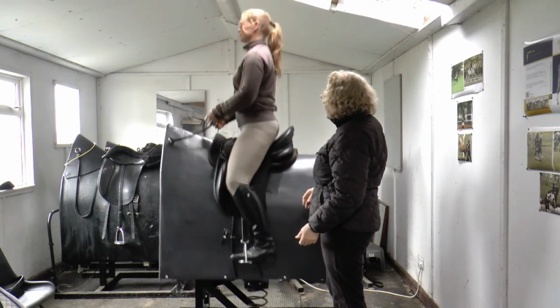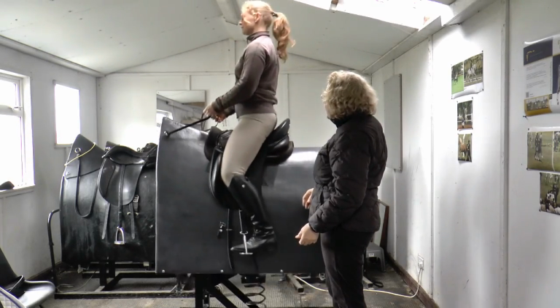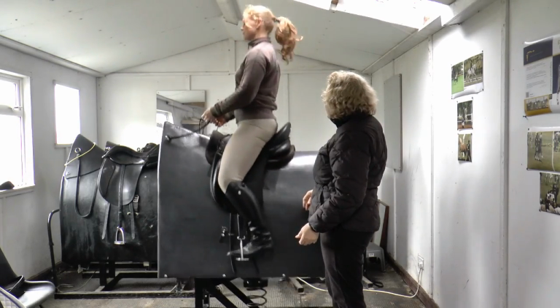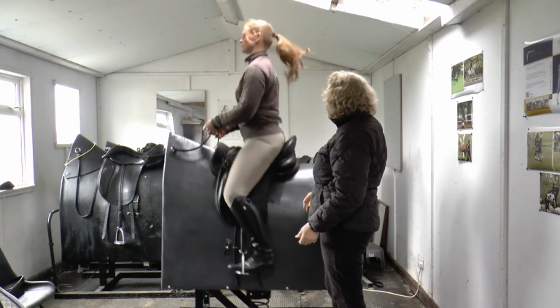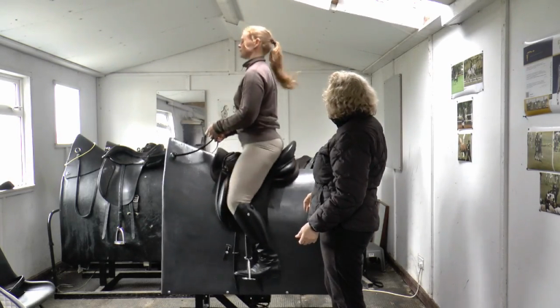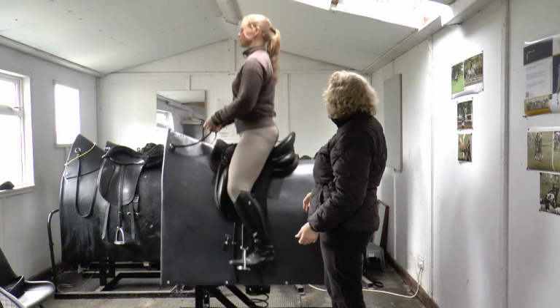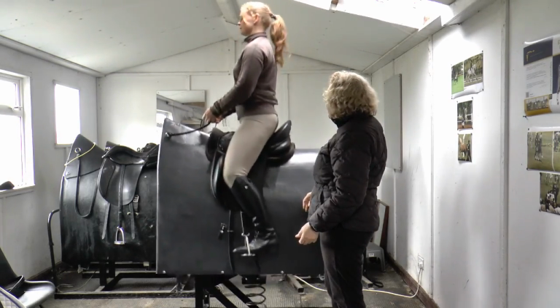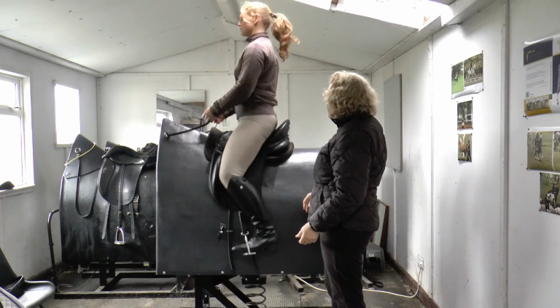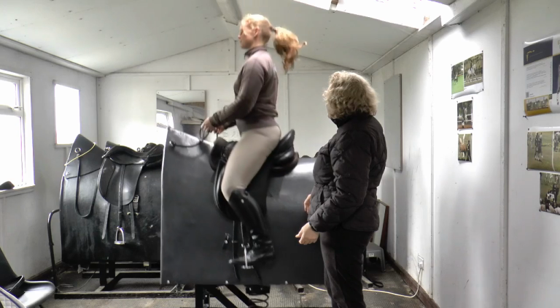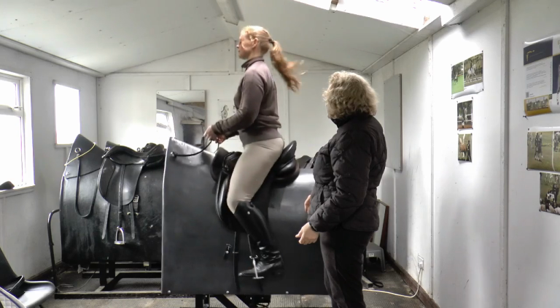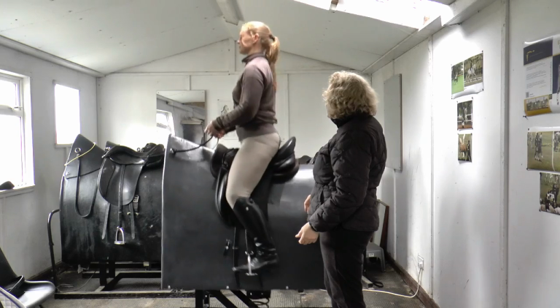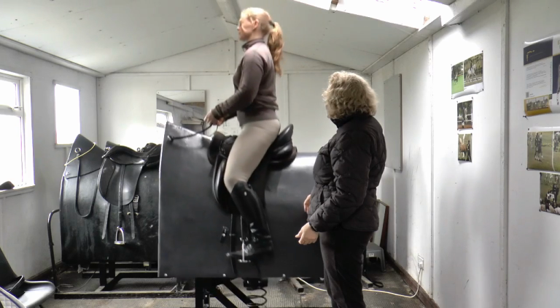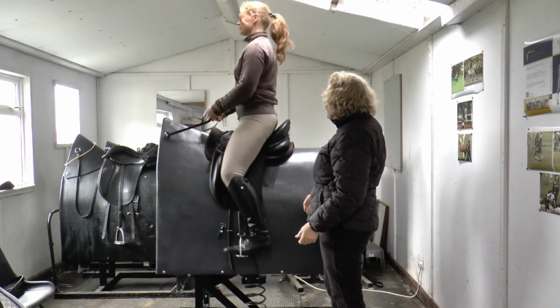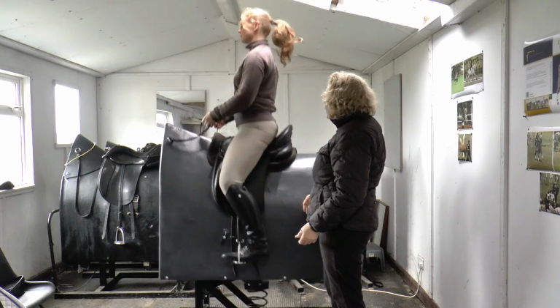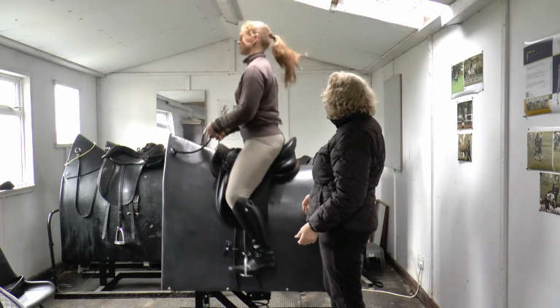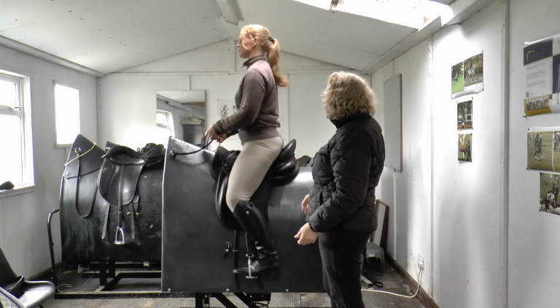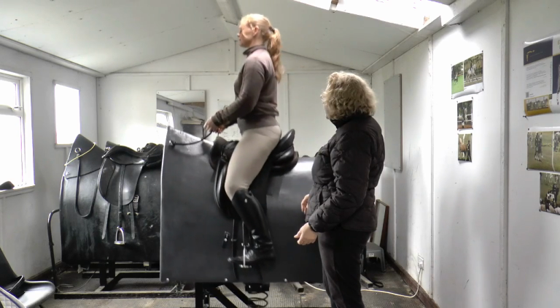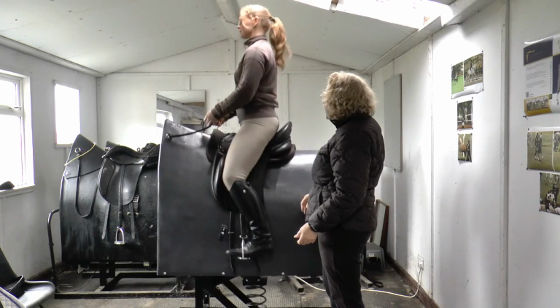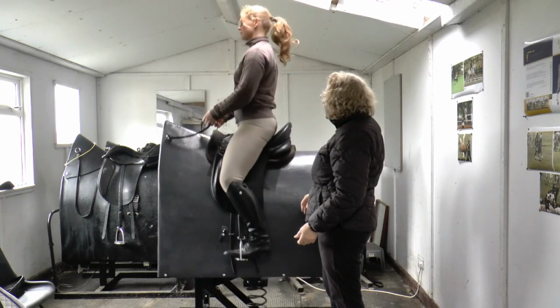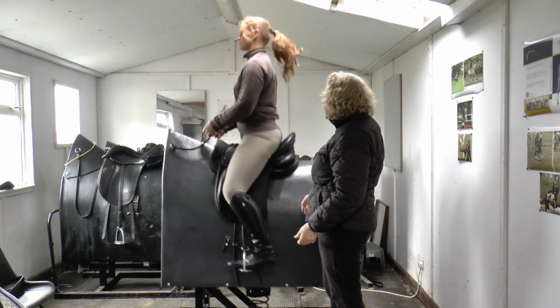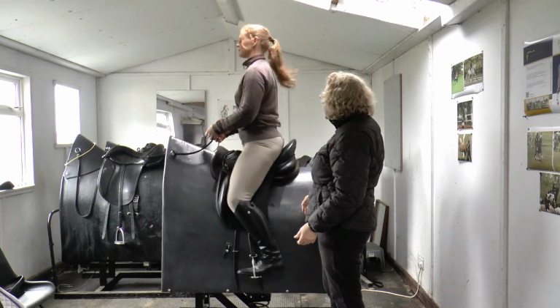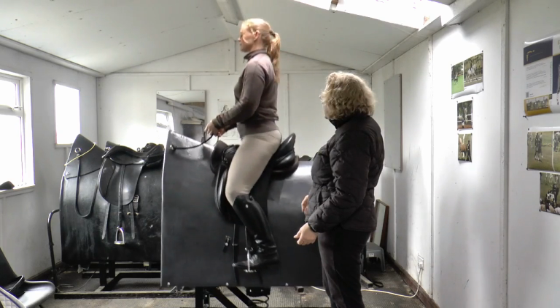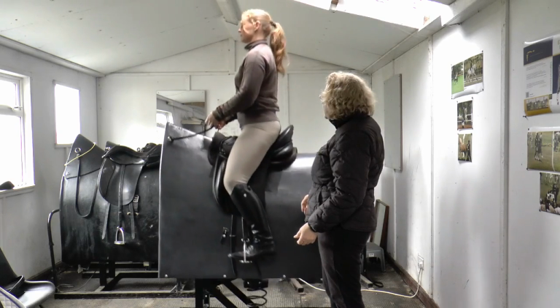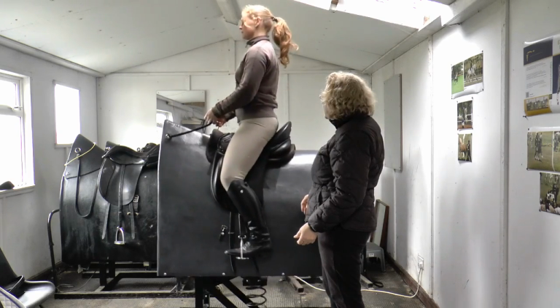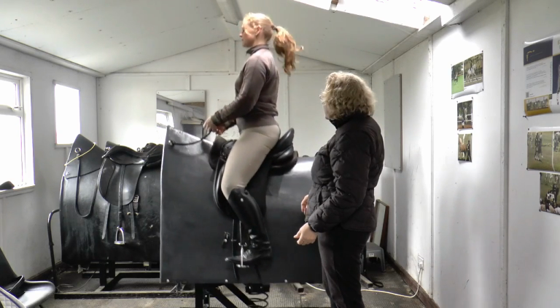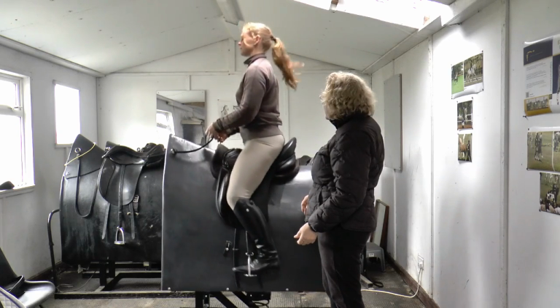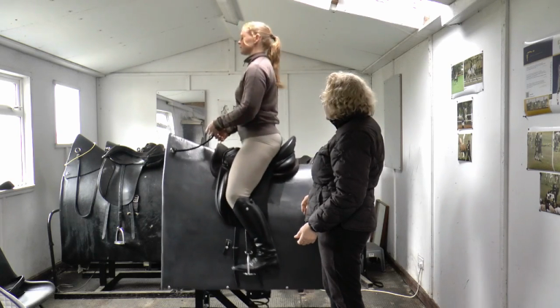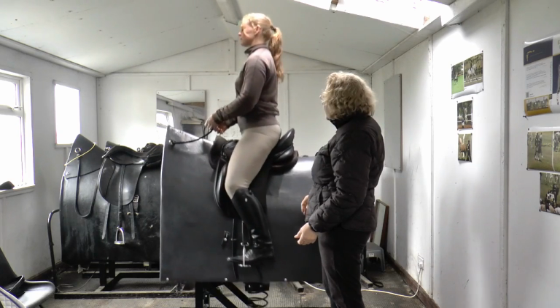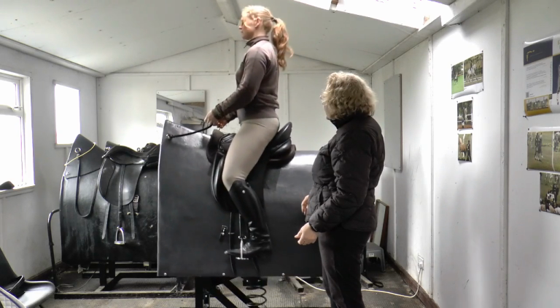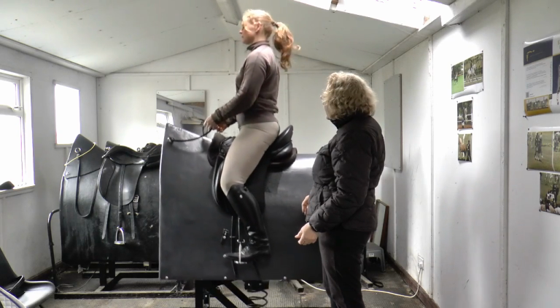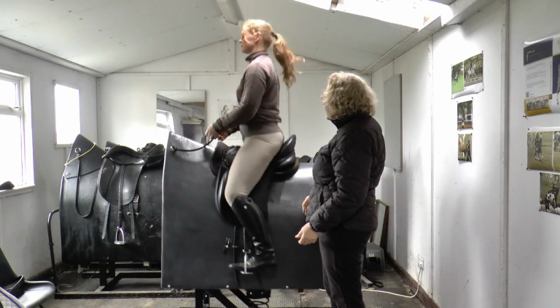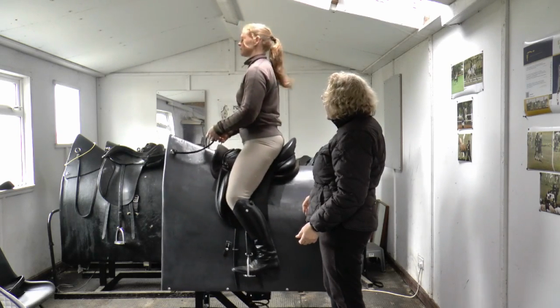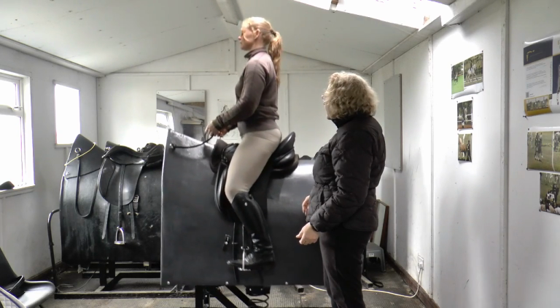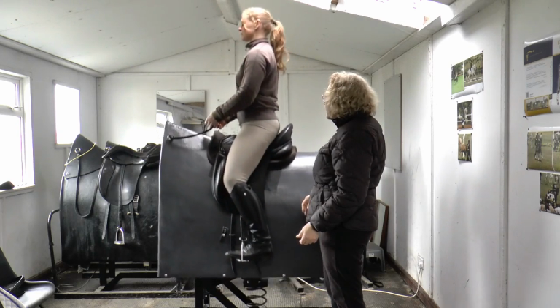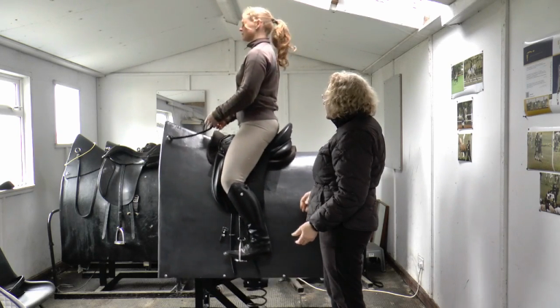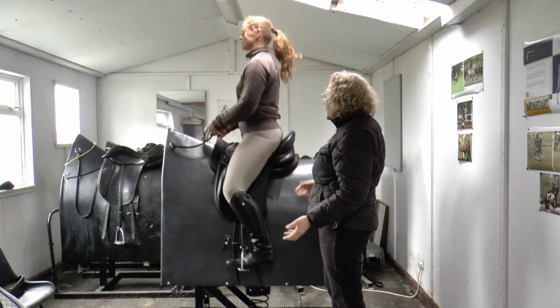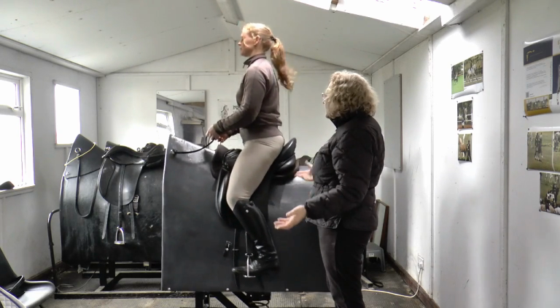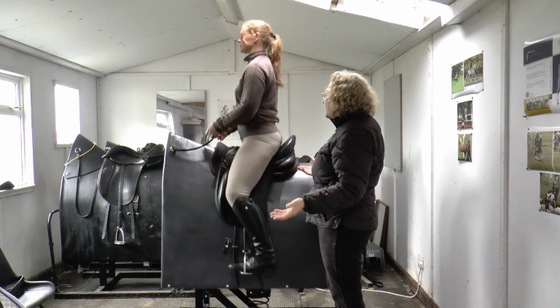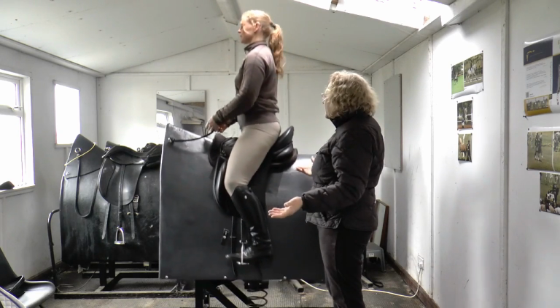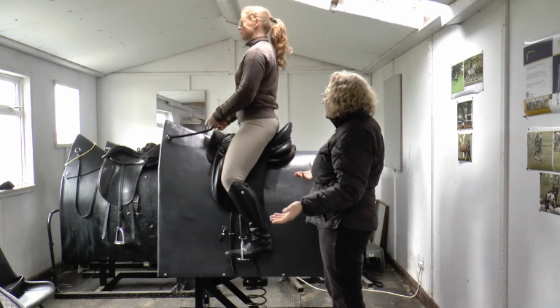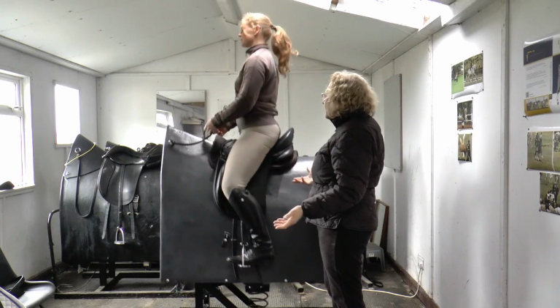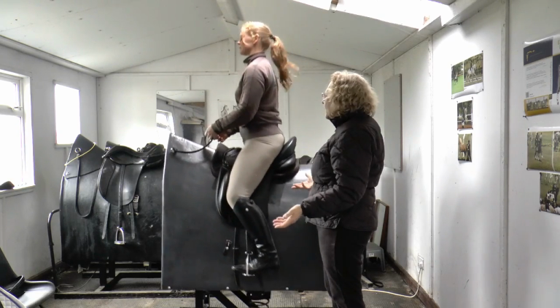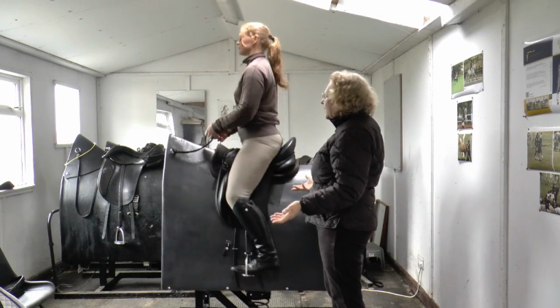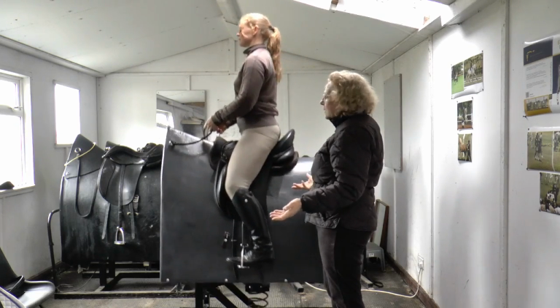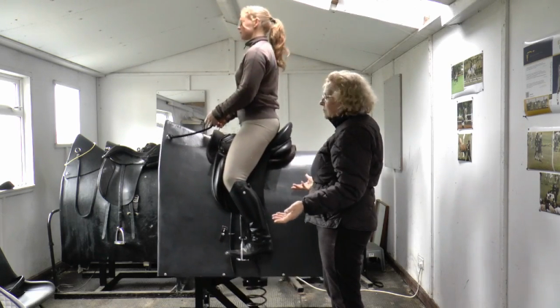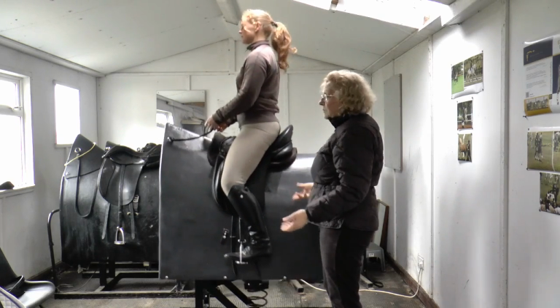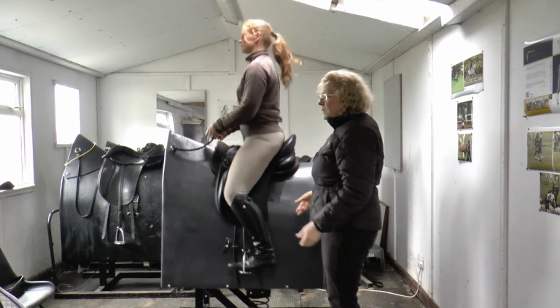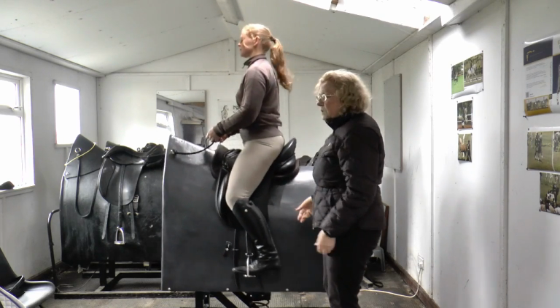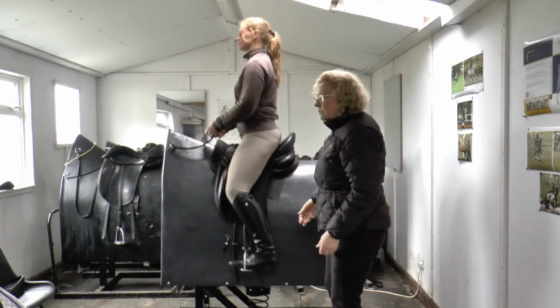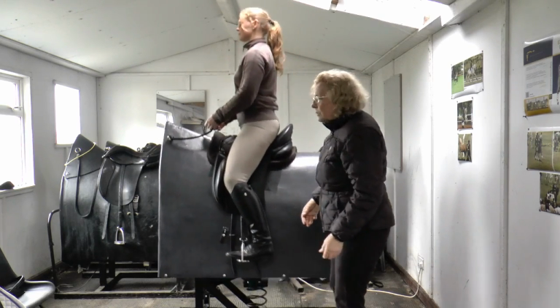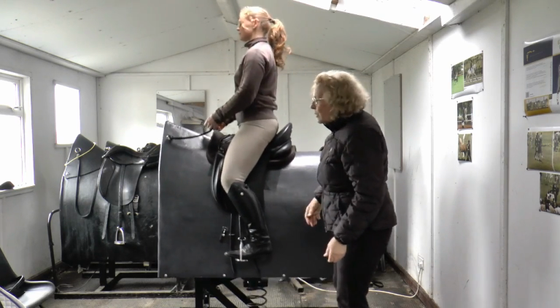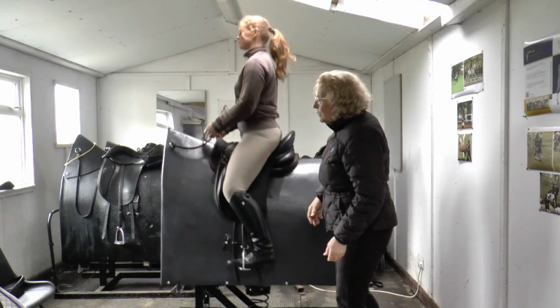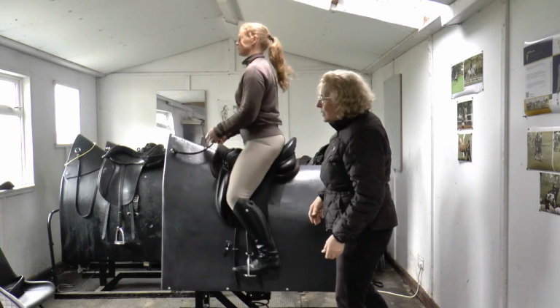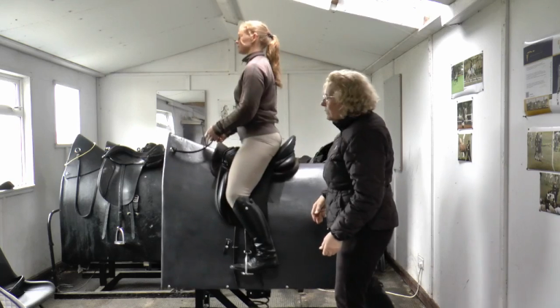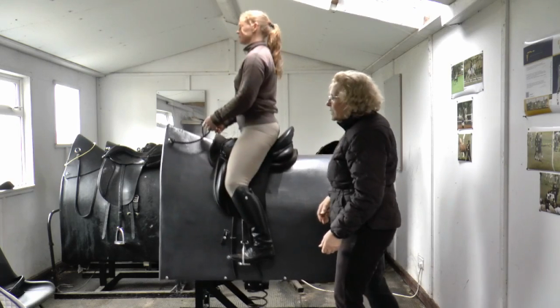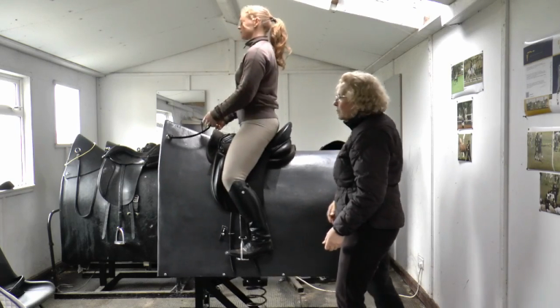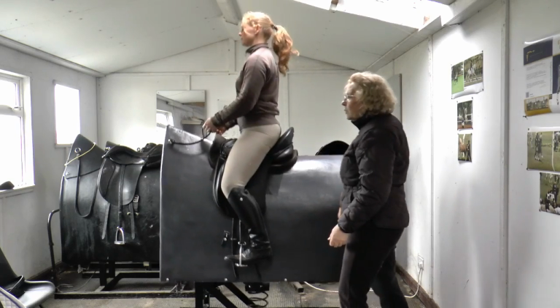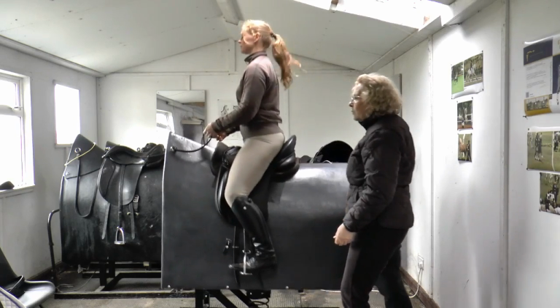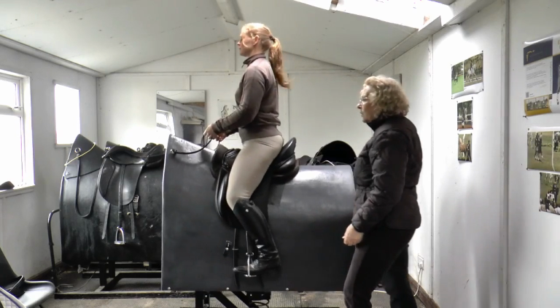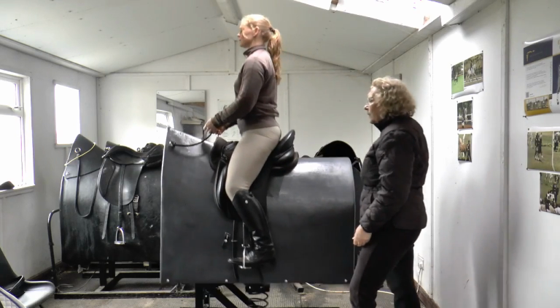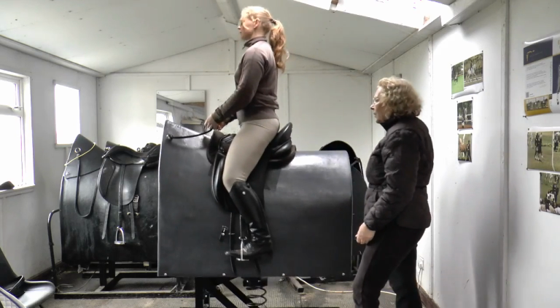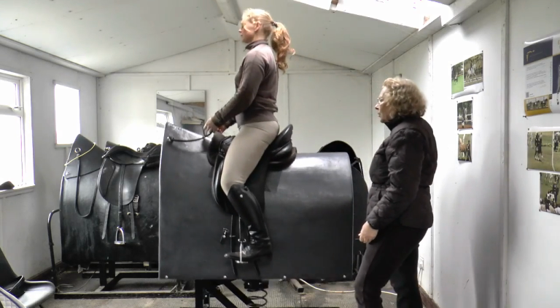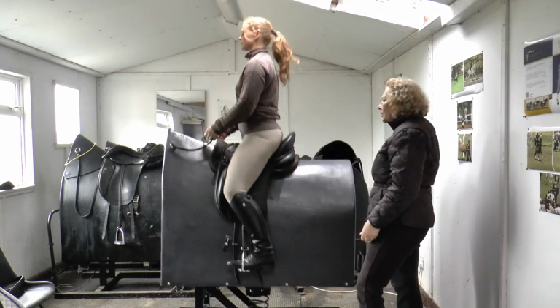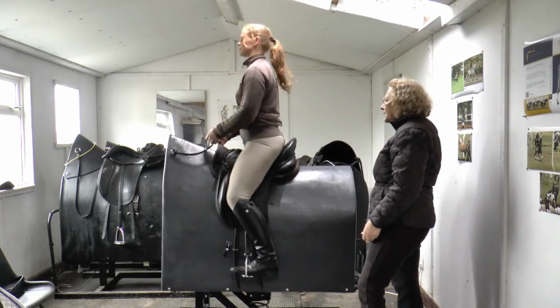Now if you want to bring back this smaller movement, Silke — so that would be more like the movement of a small moving horse.